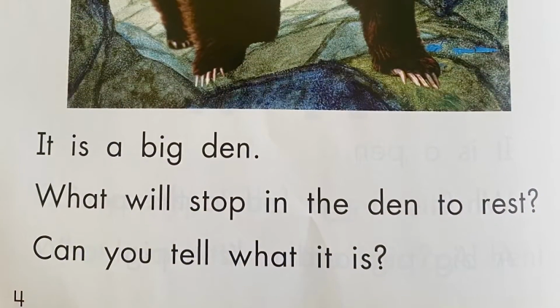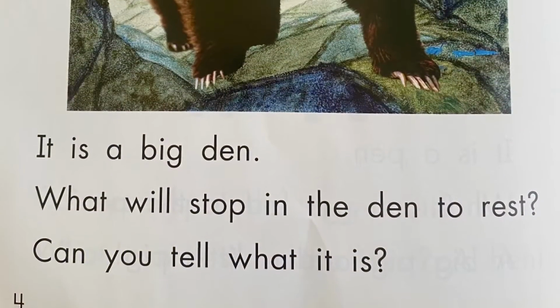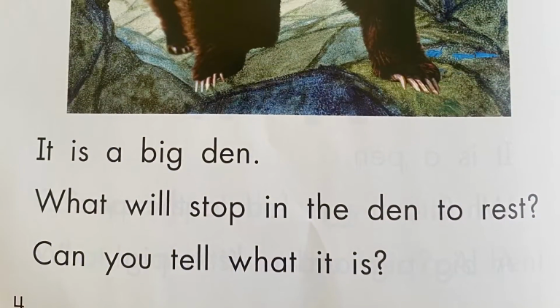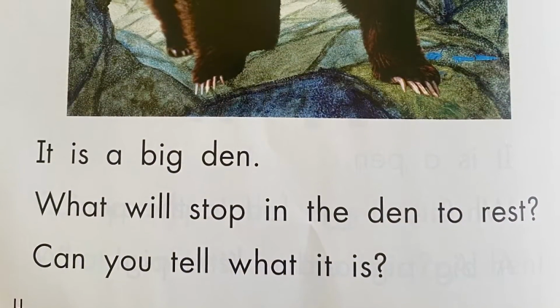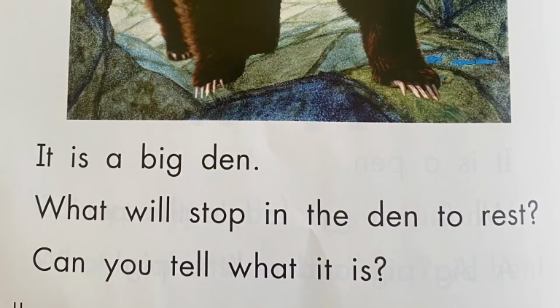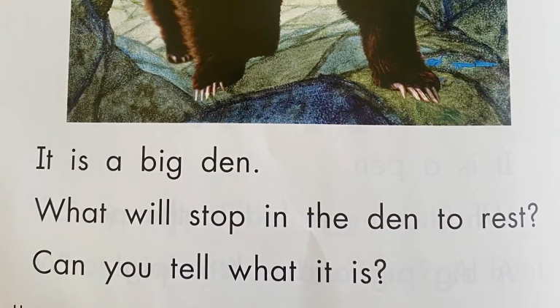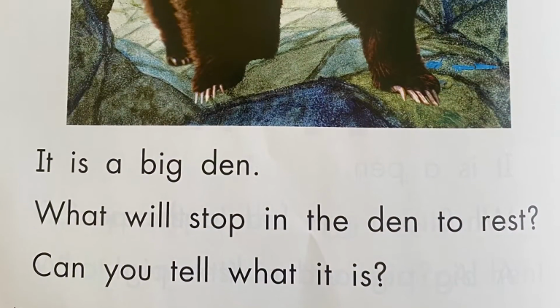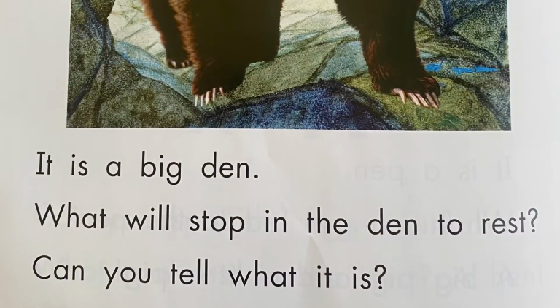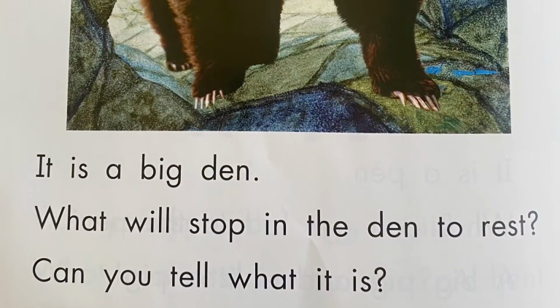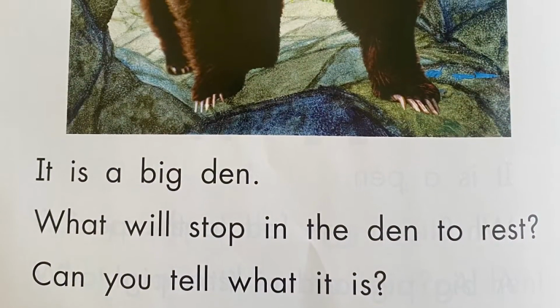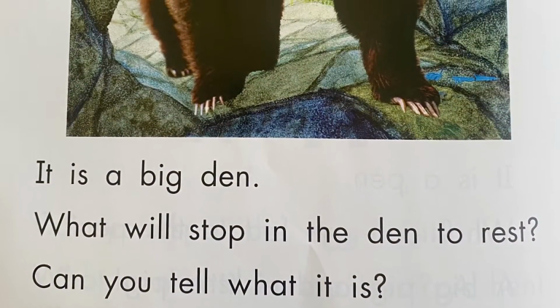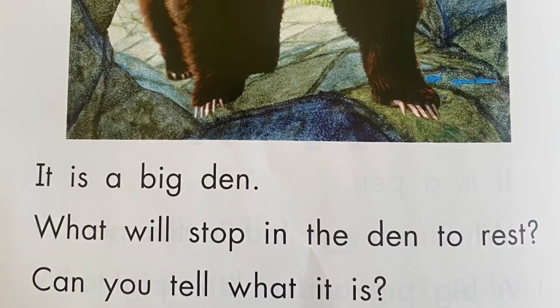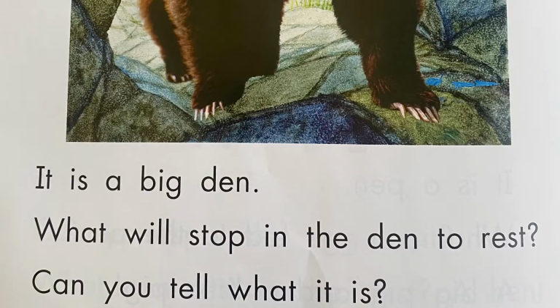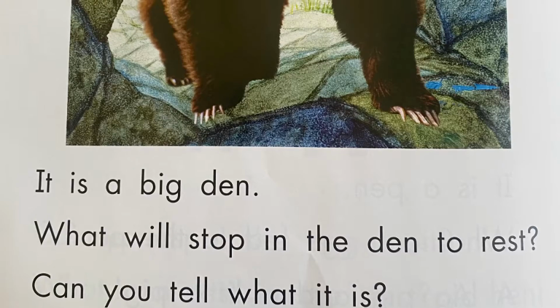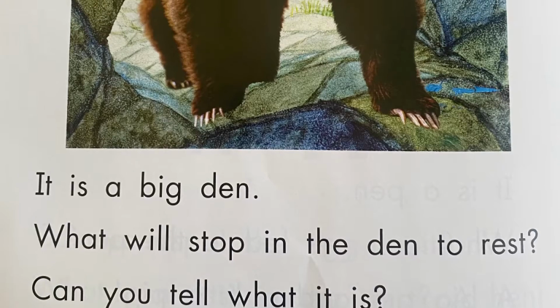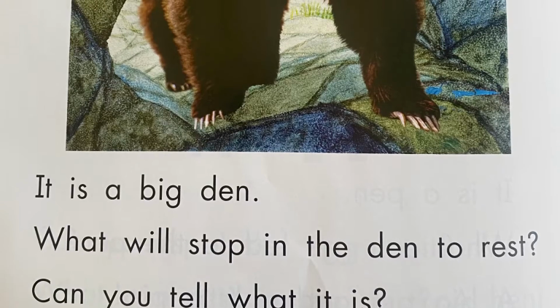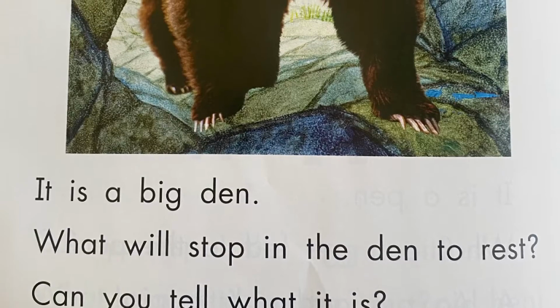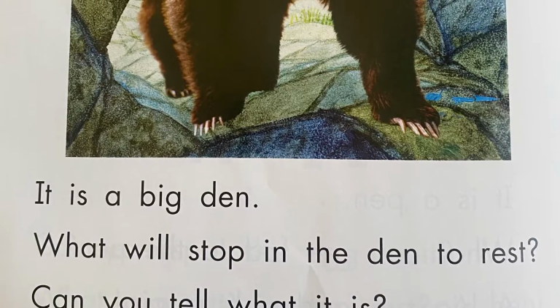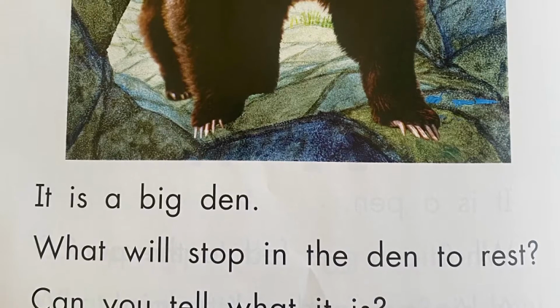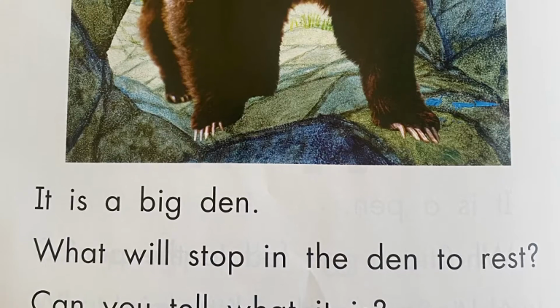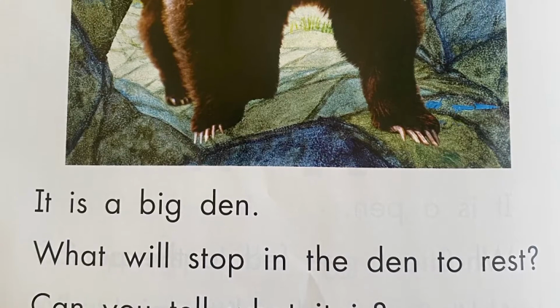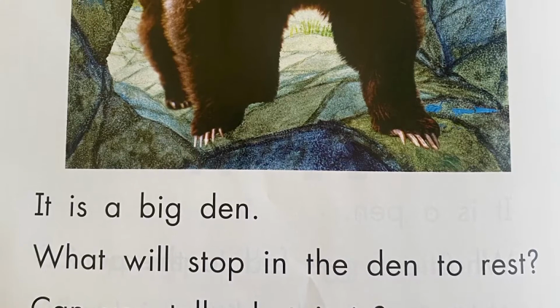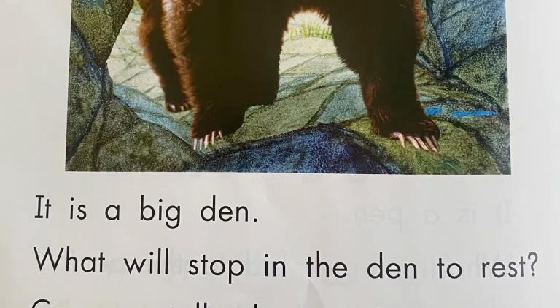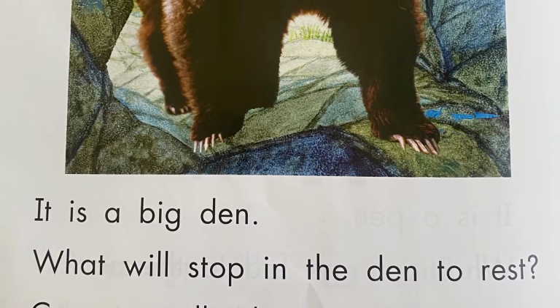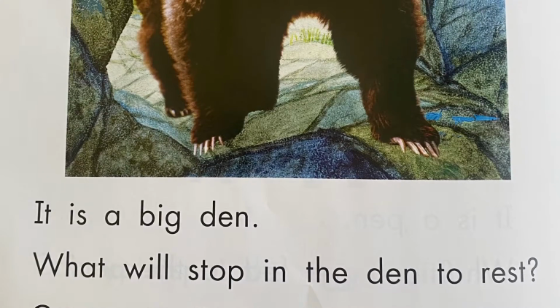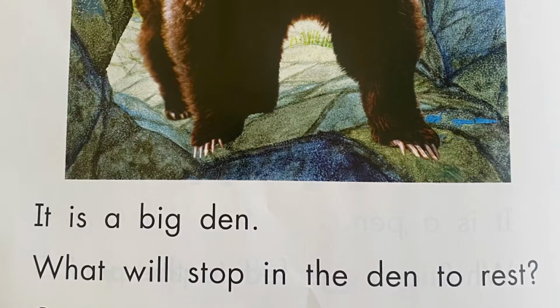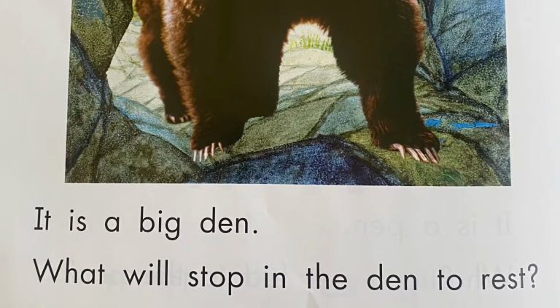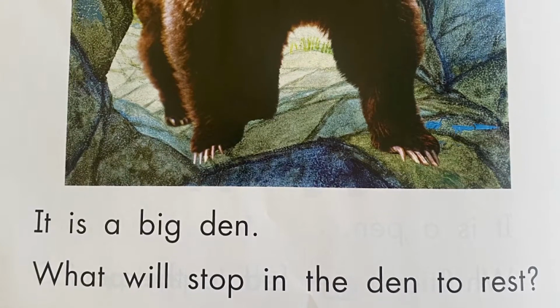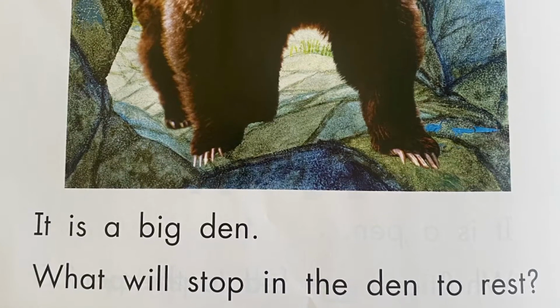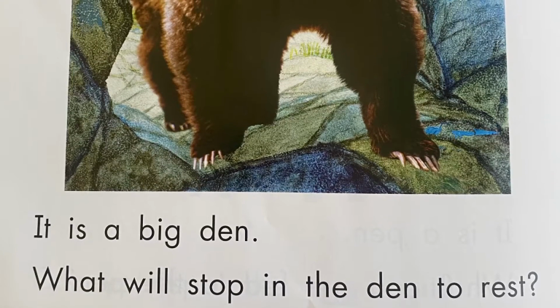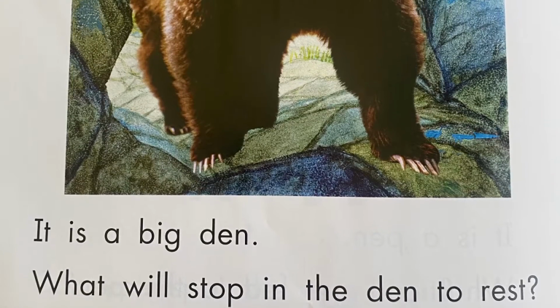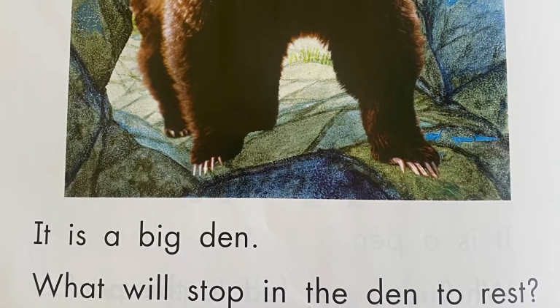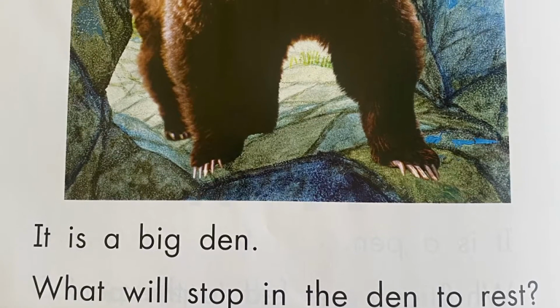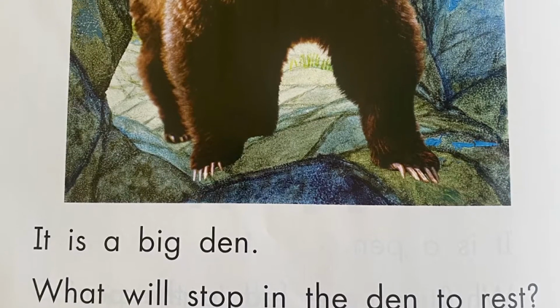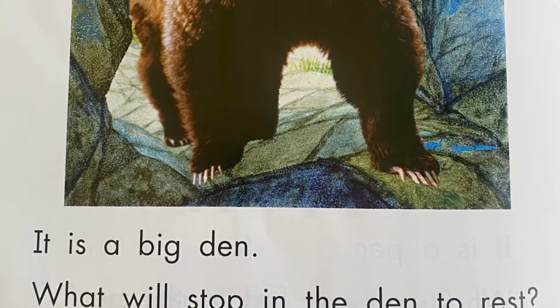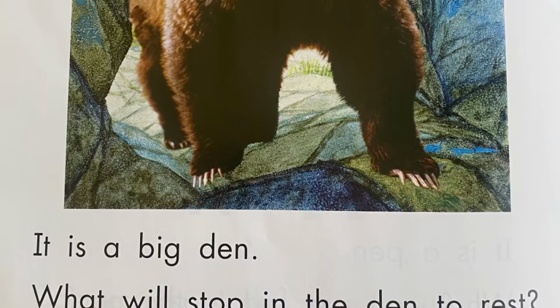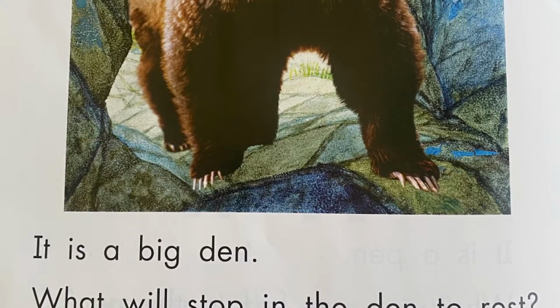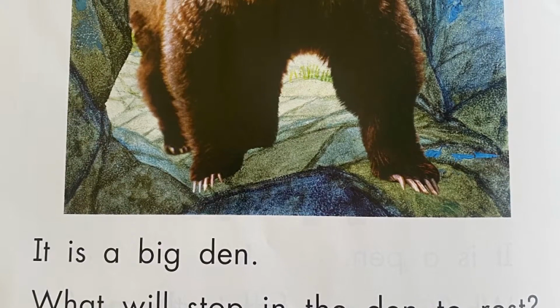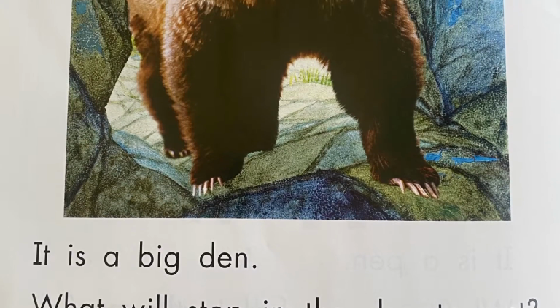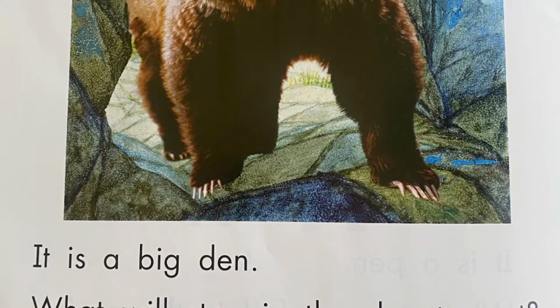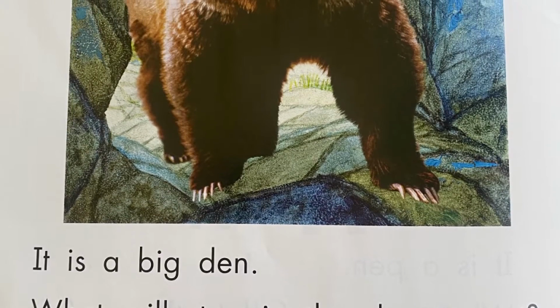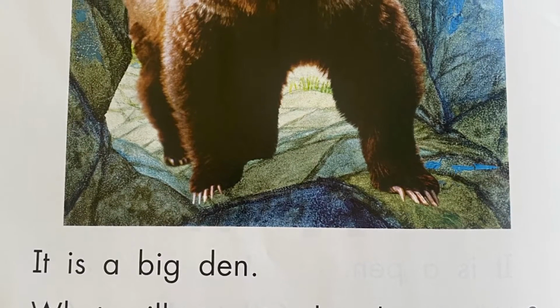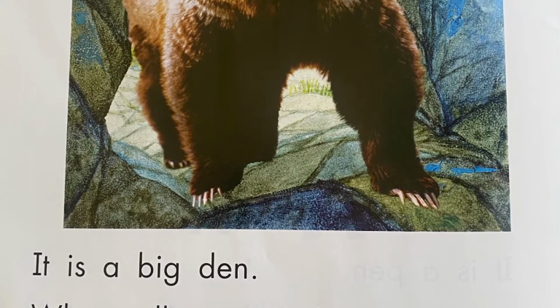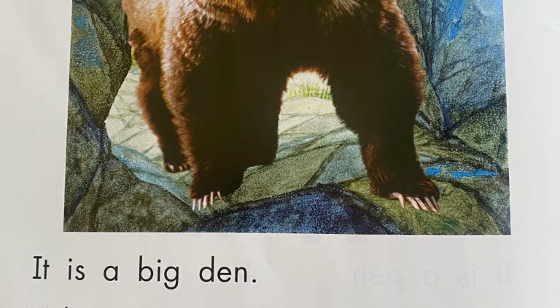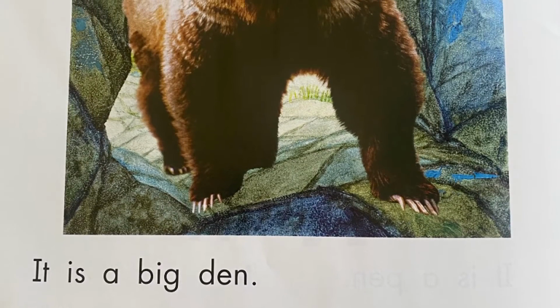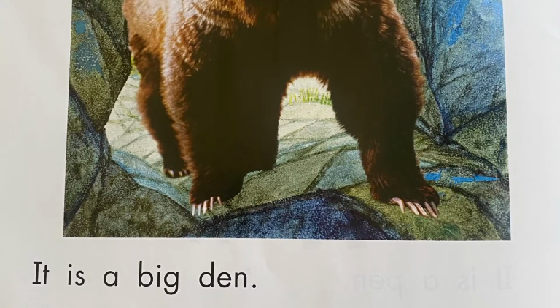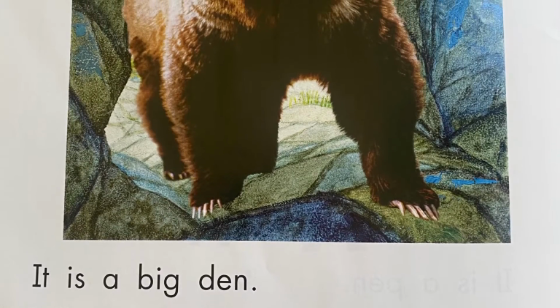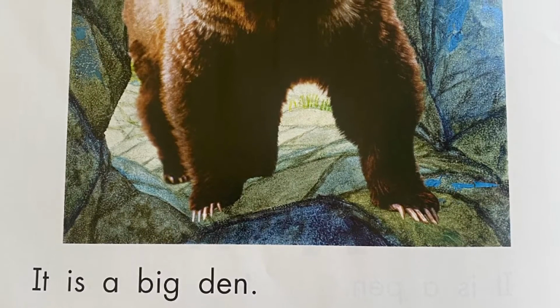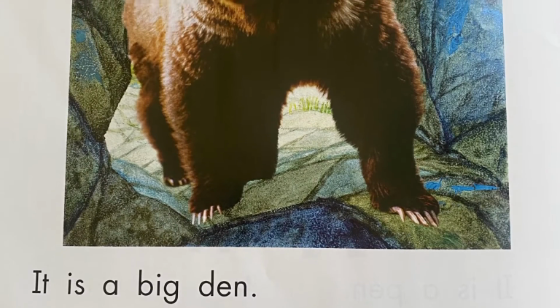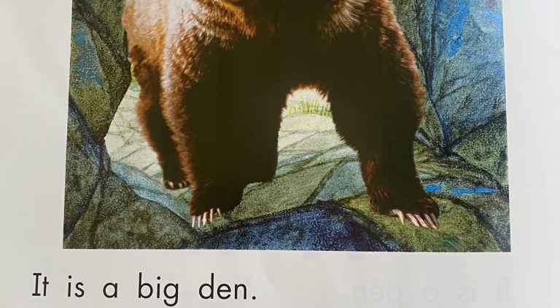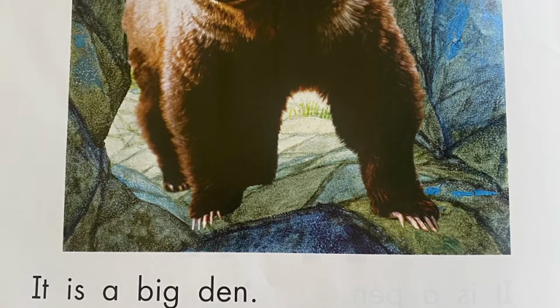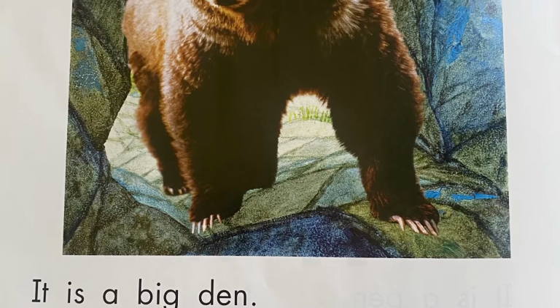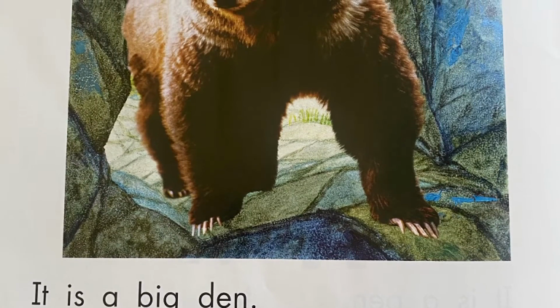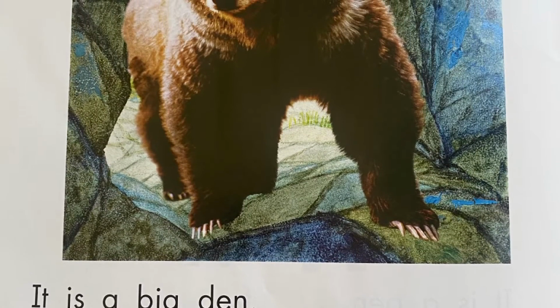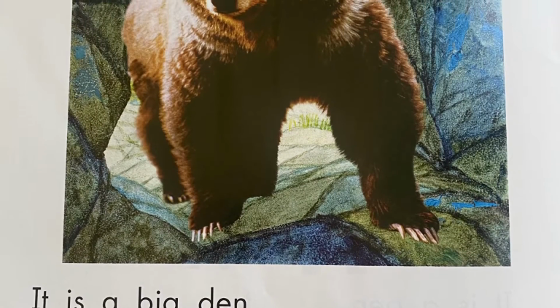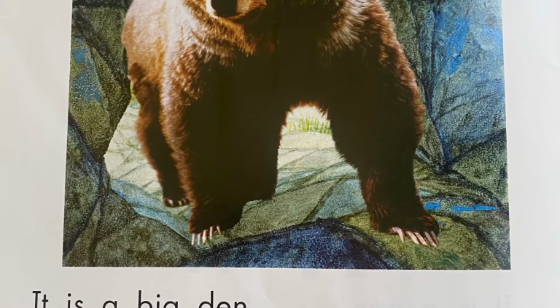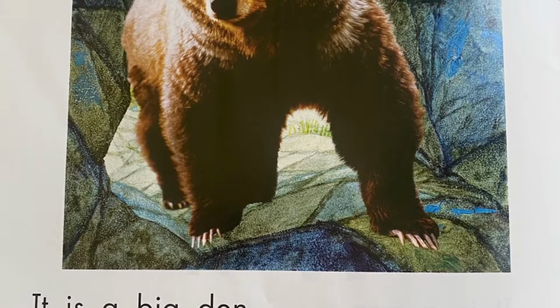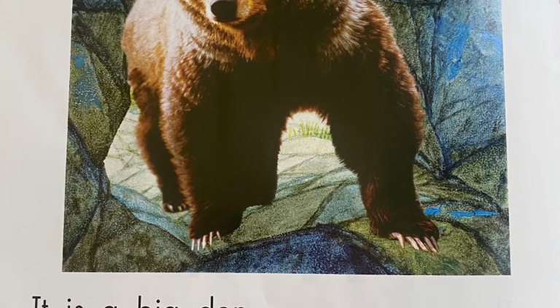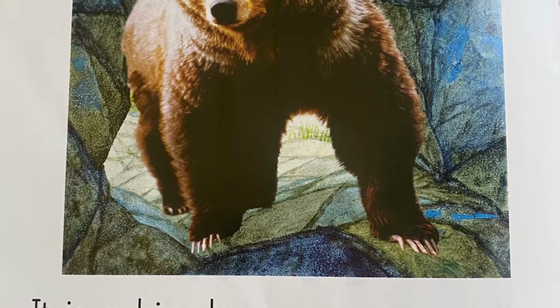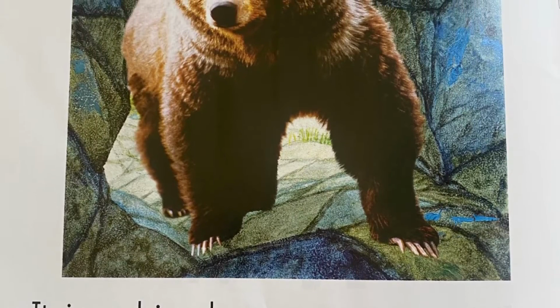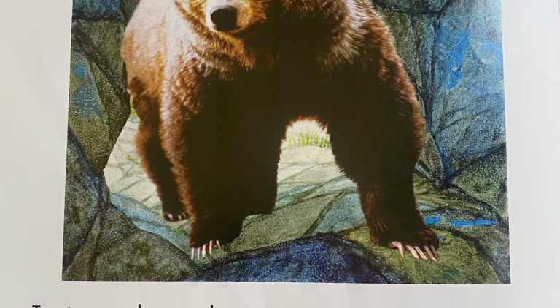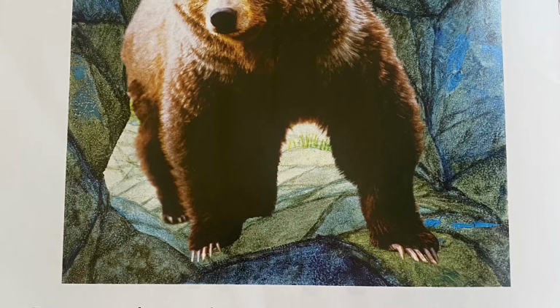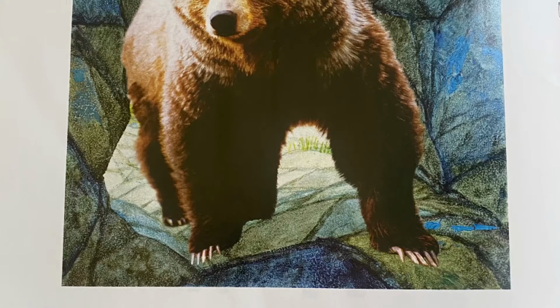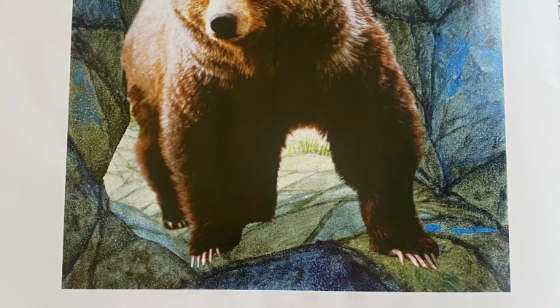It is a big den. What will stop in the den to rest? Can you tell what it is?